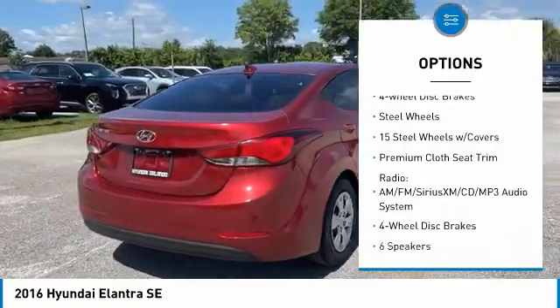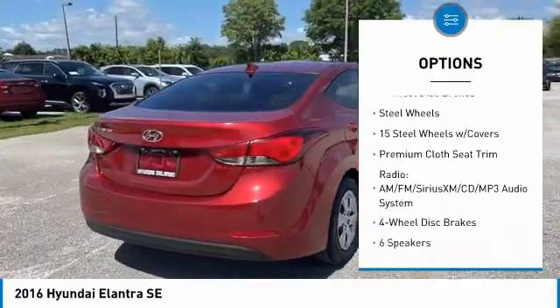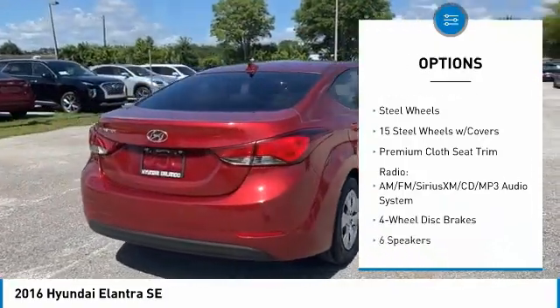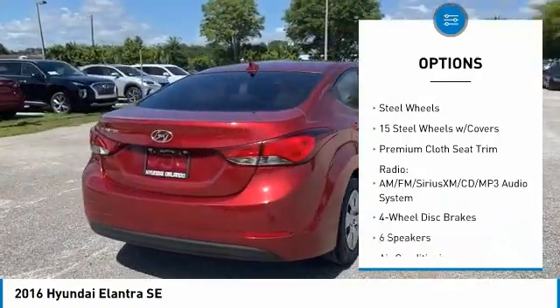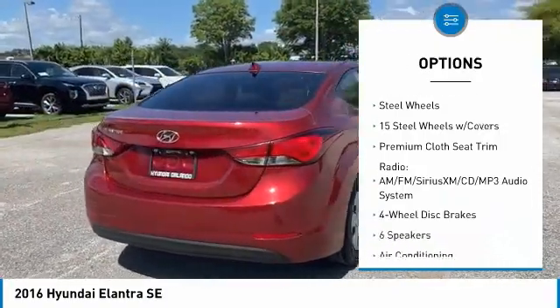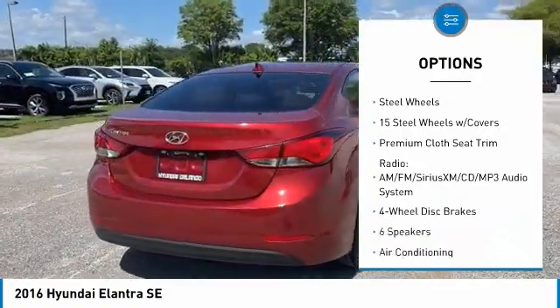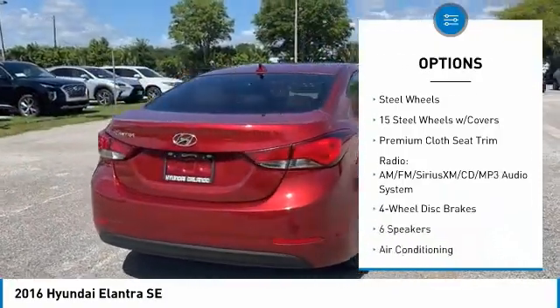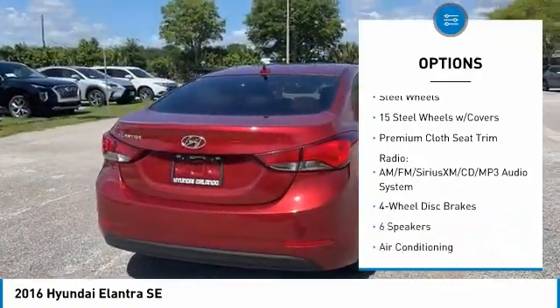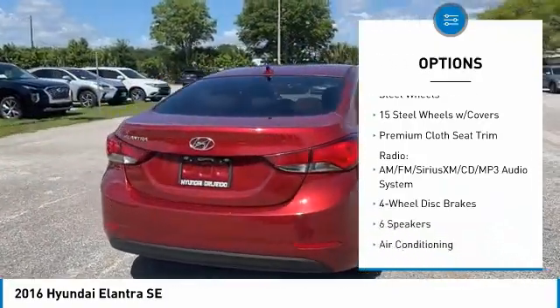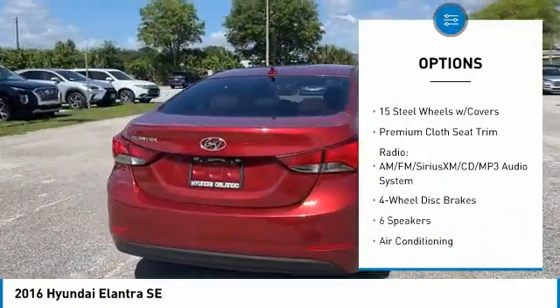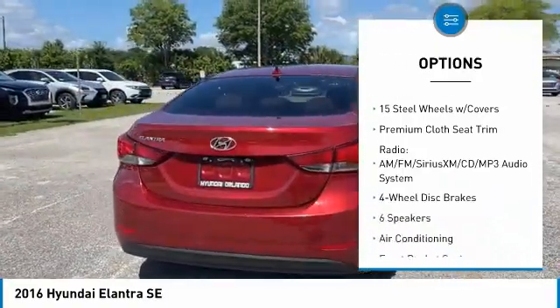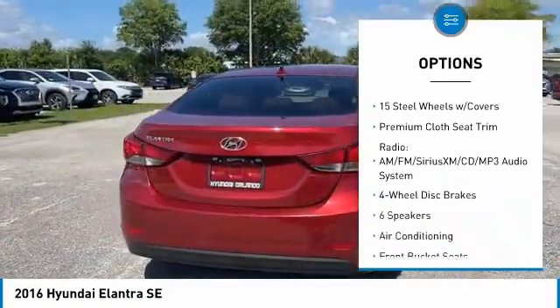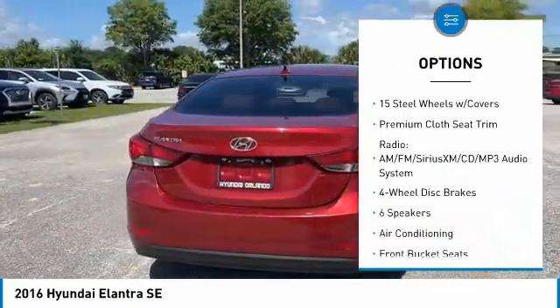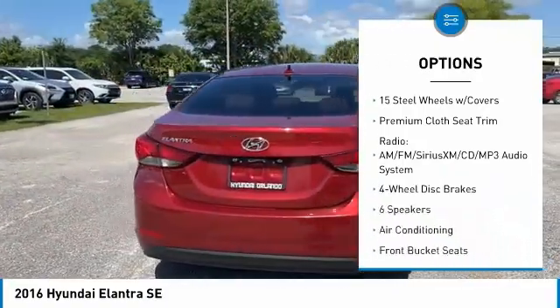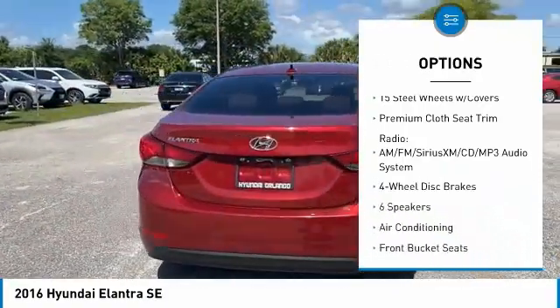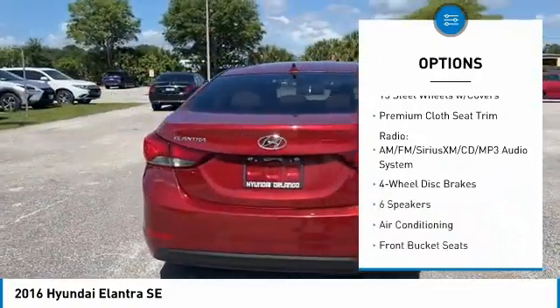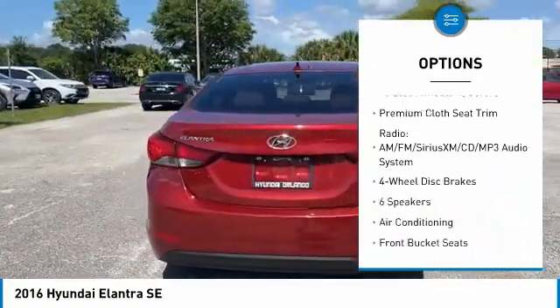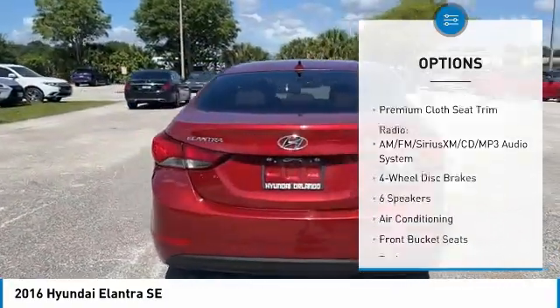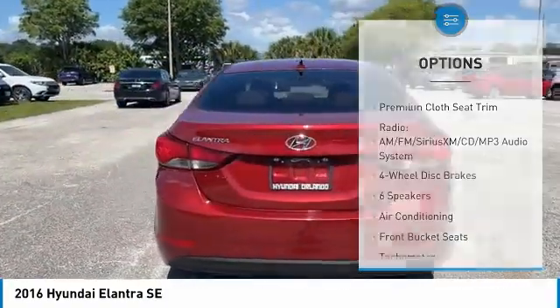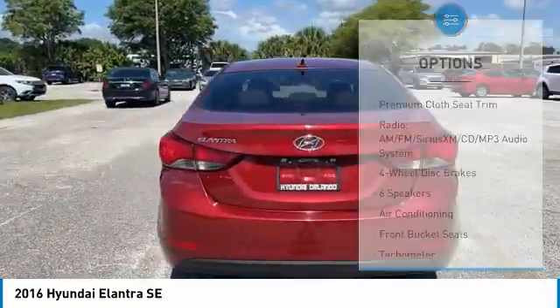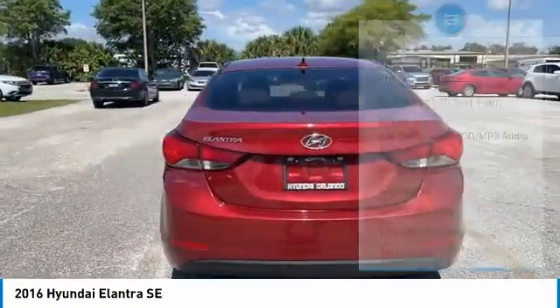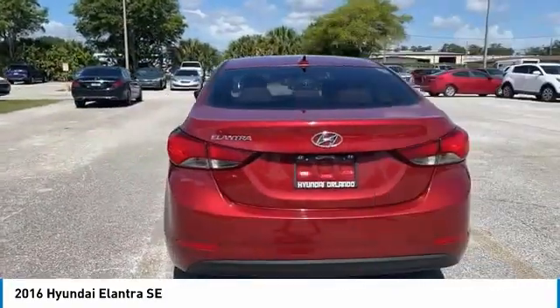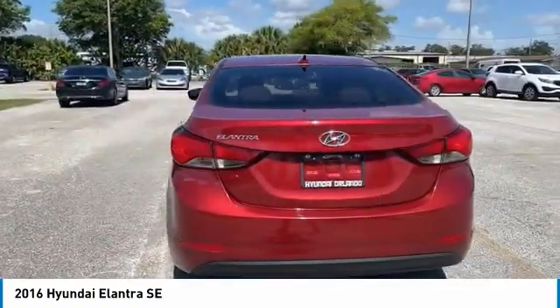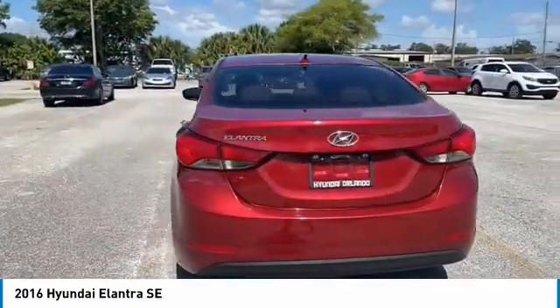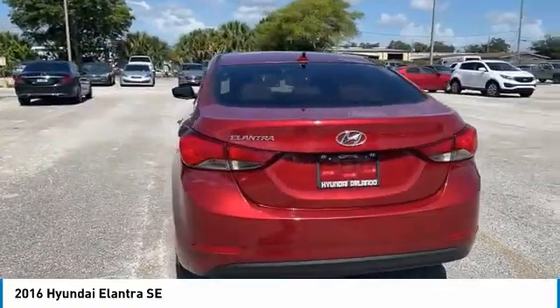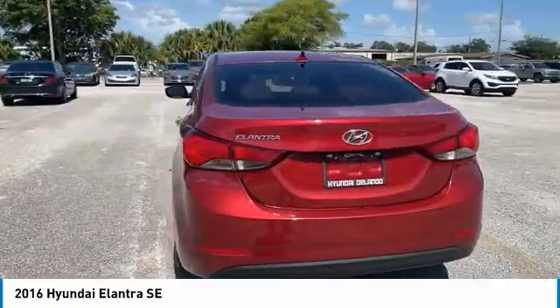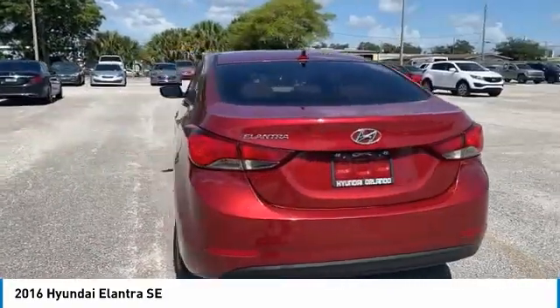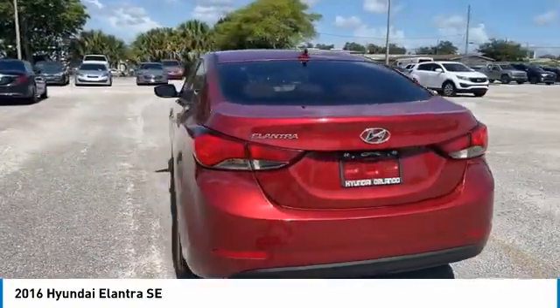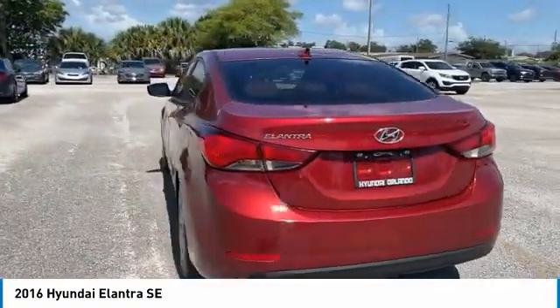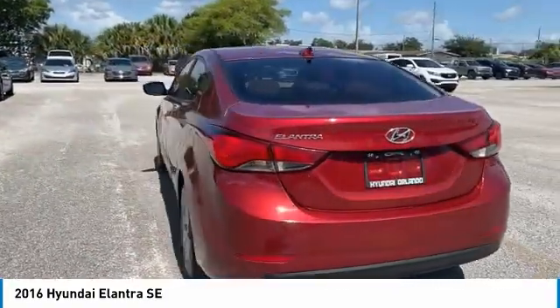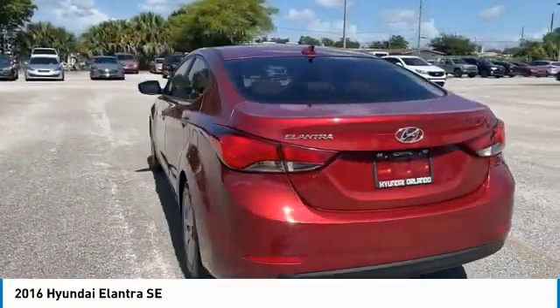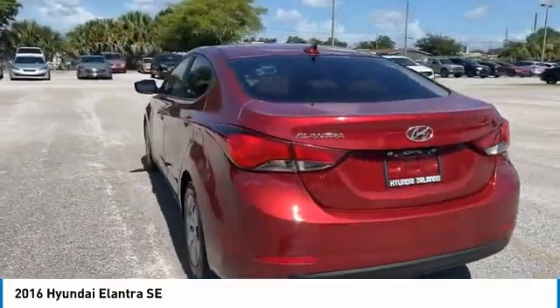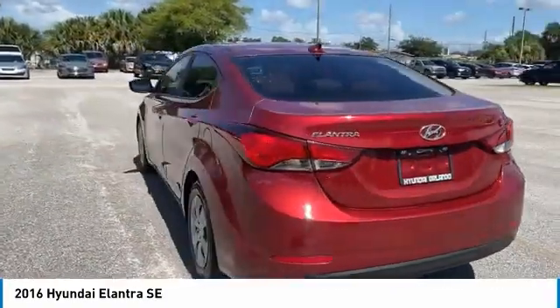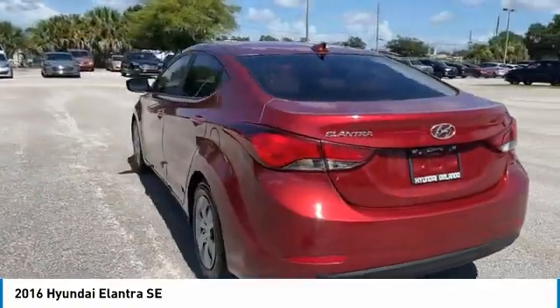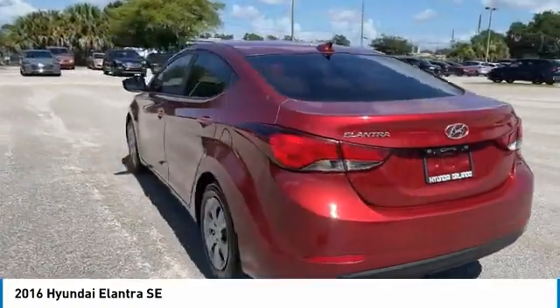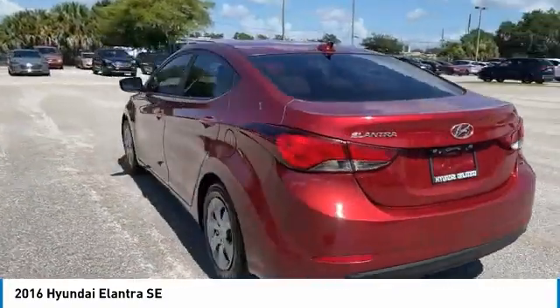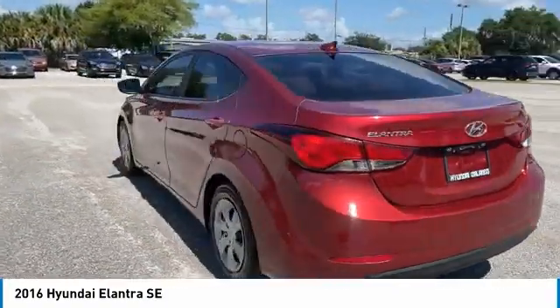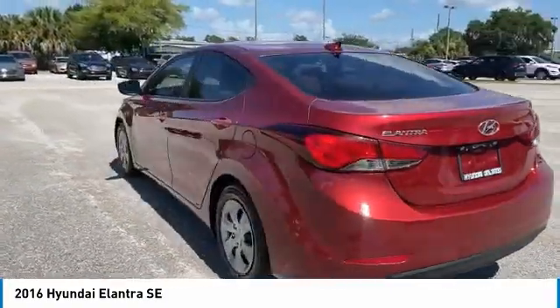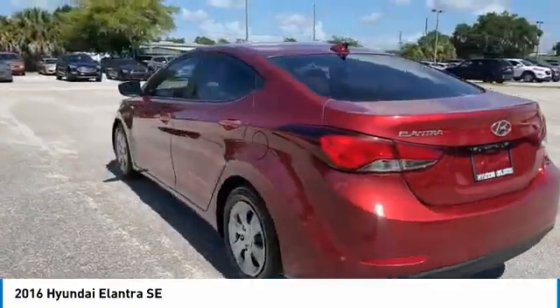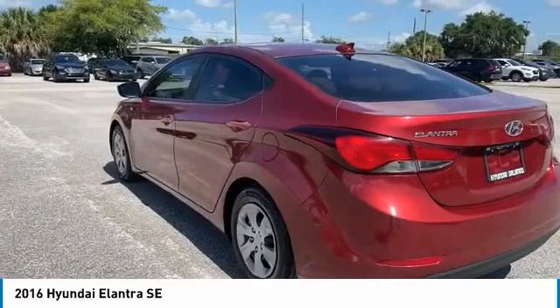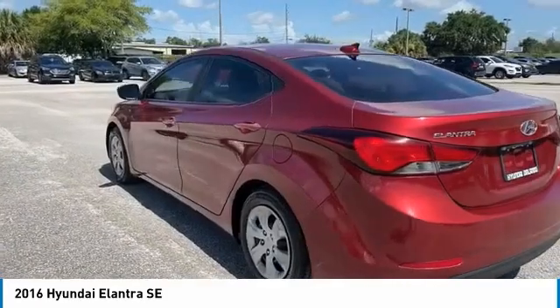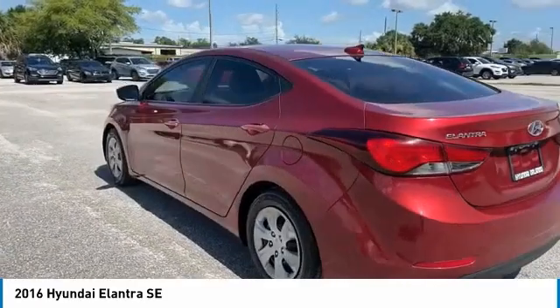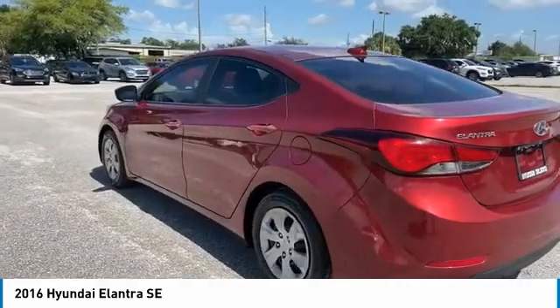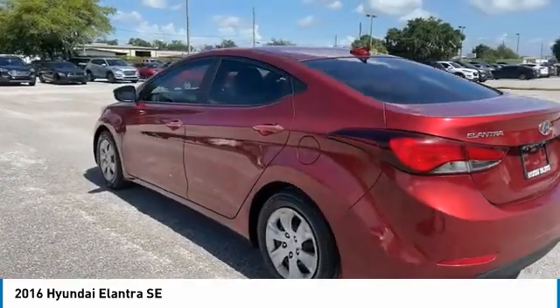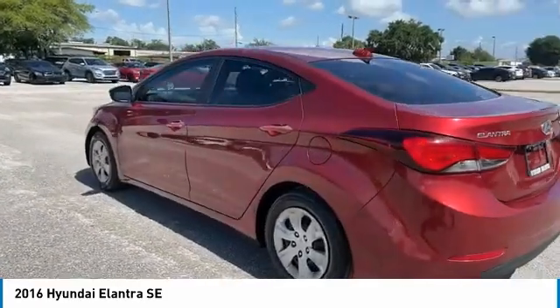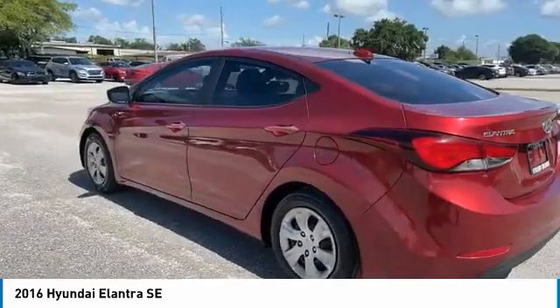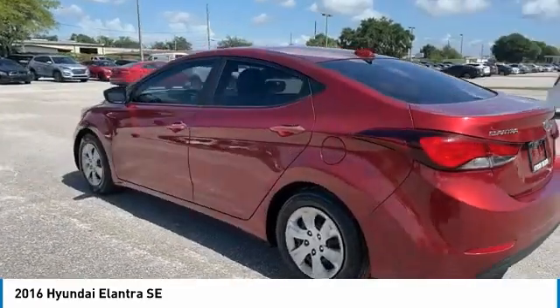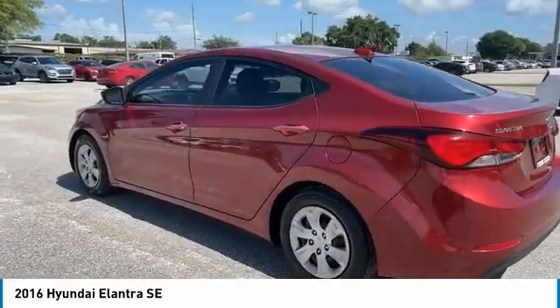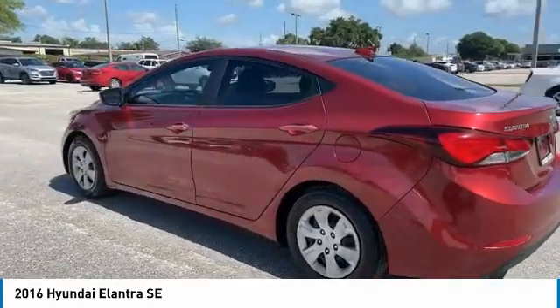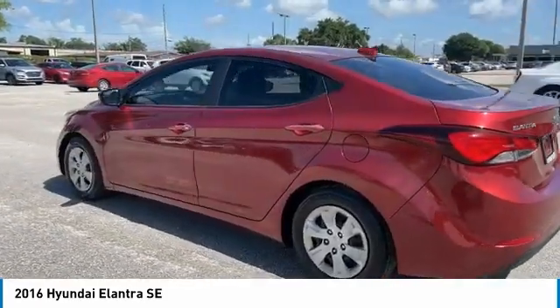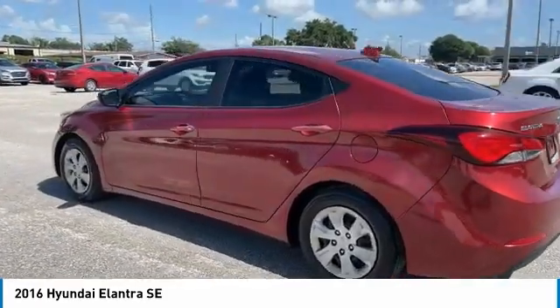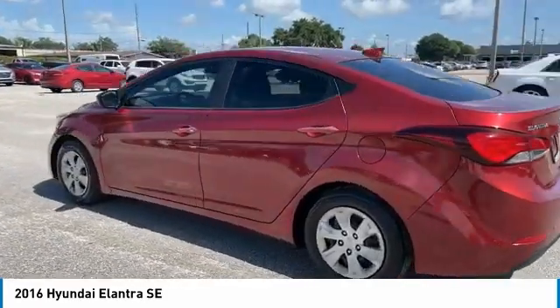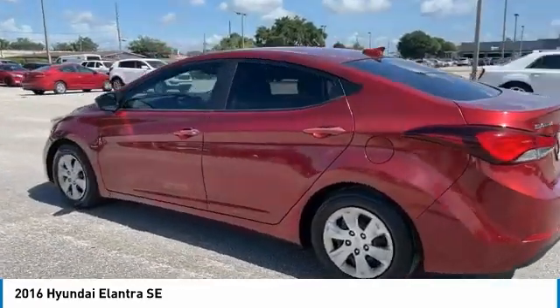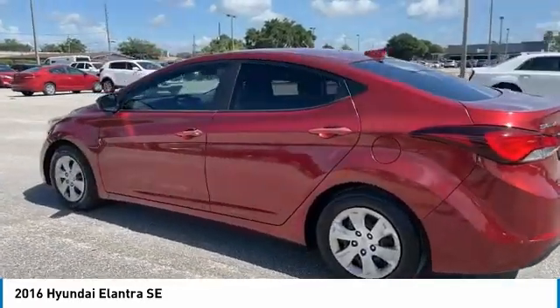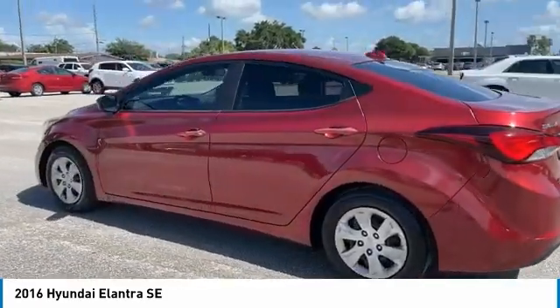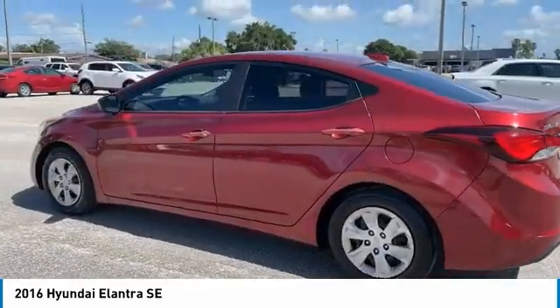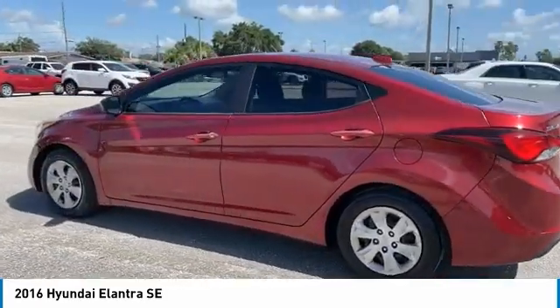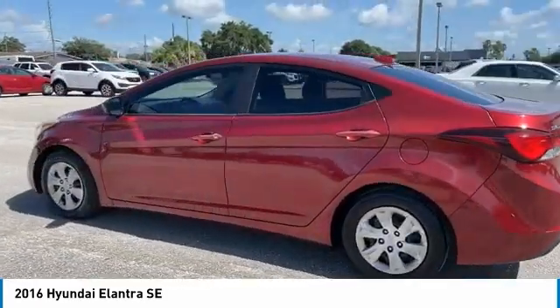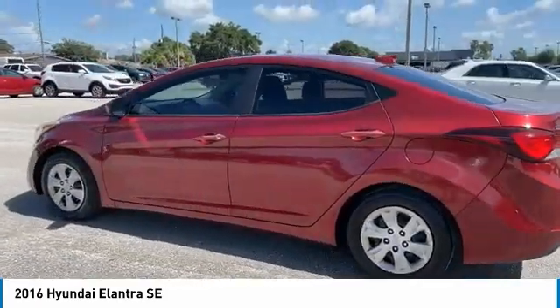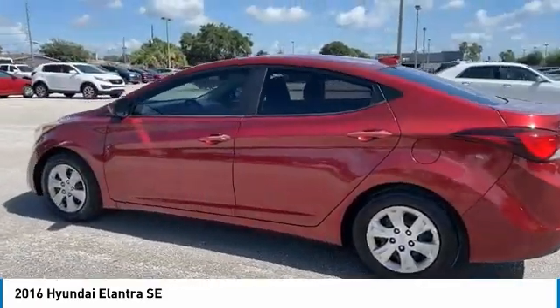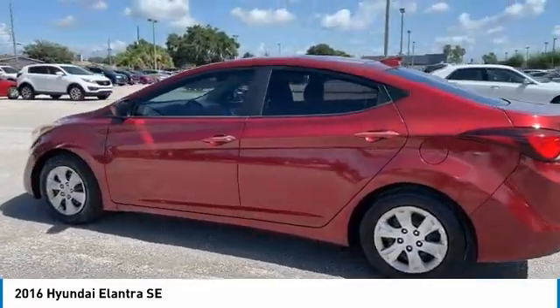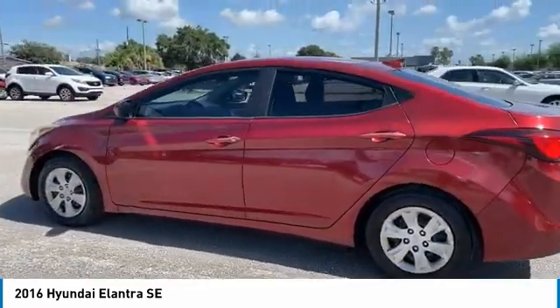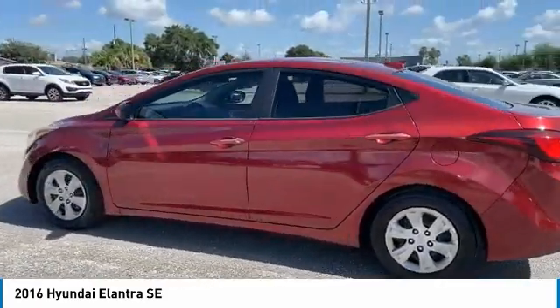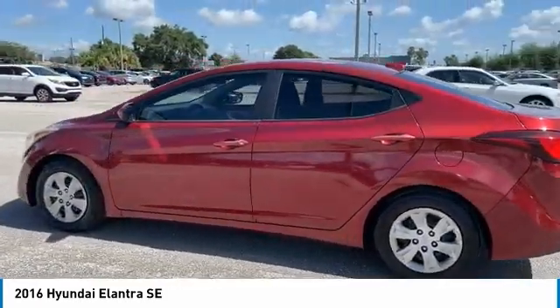Daytime running lights, remote keyless entry, speed control, four-wheel disc brakes, steel wheels.